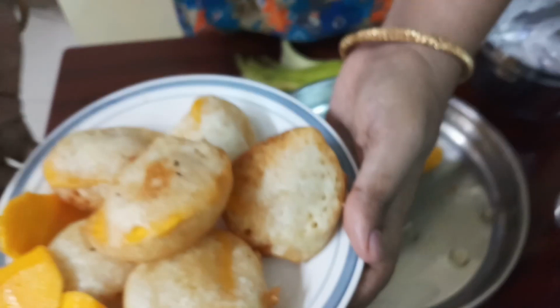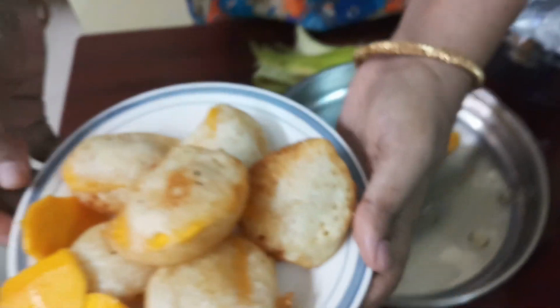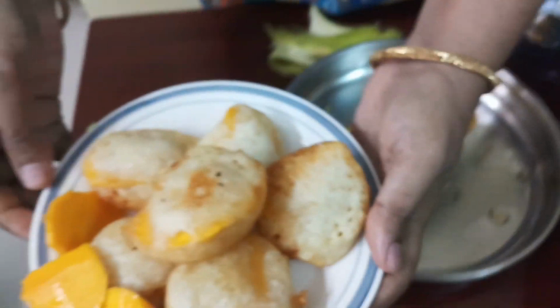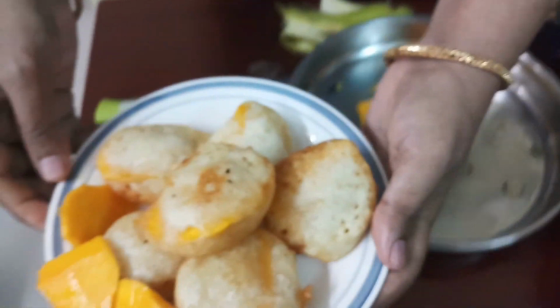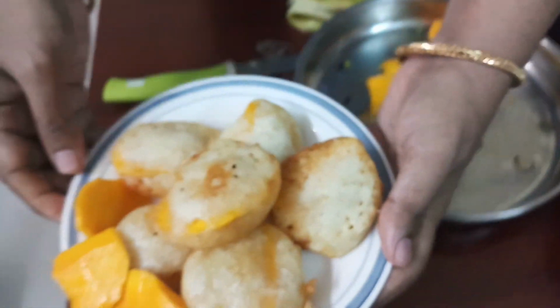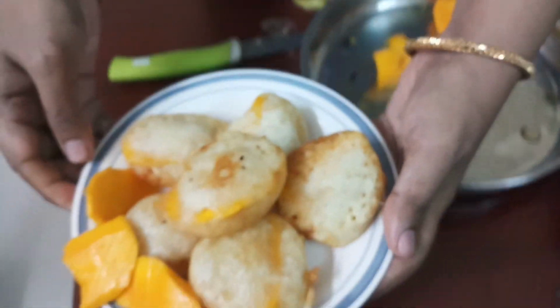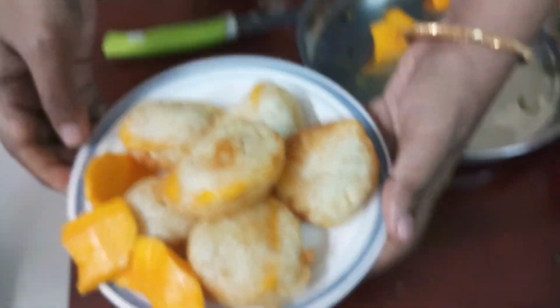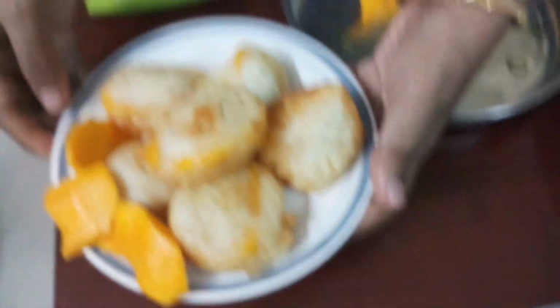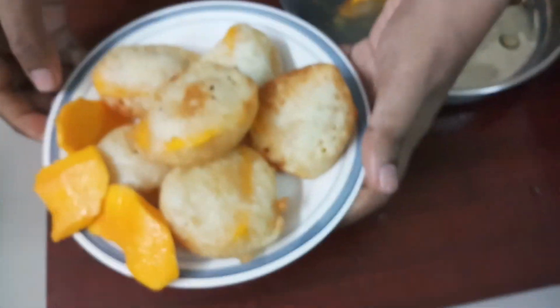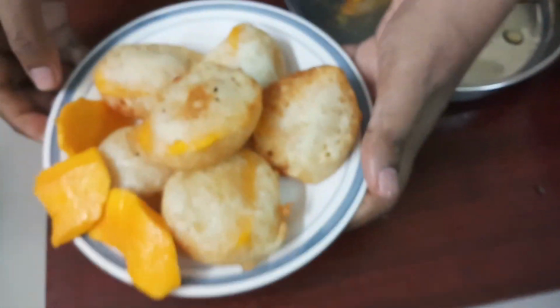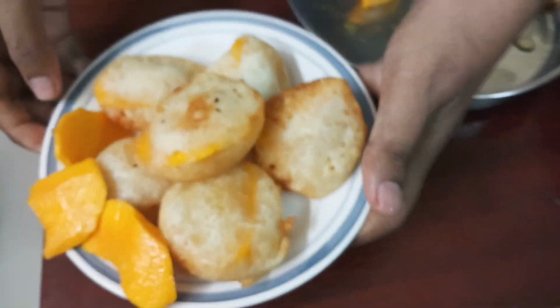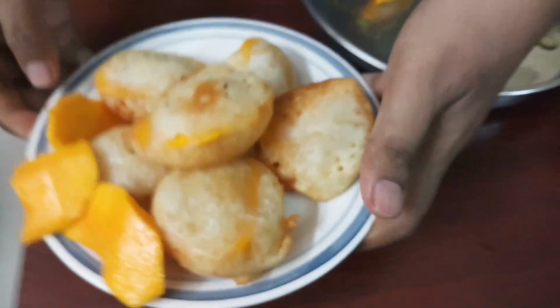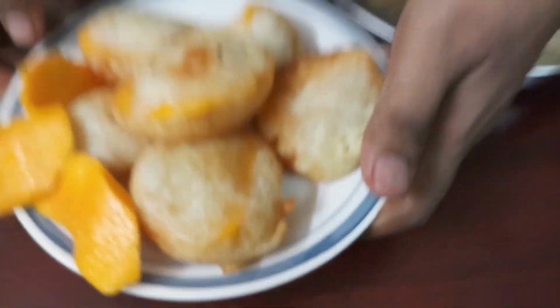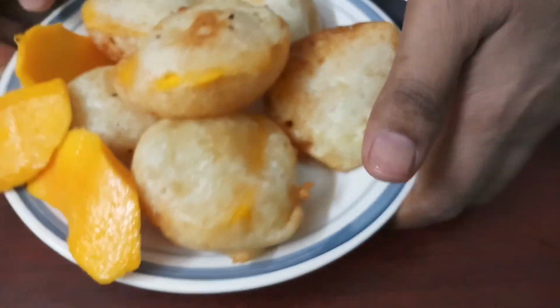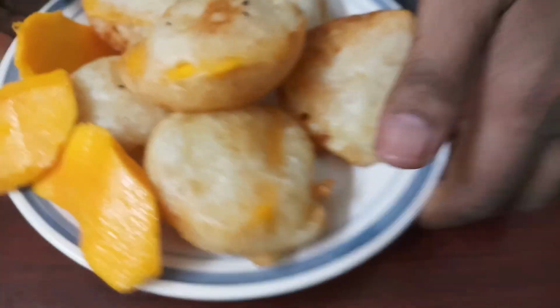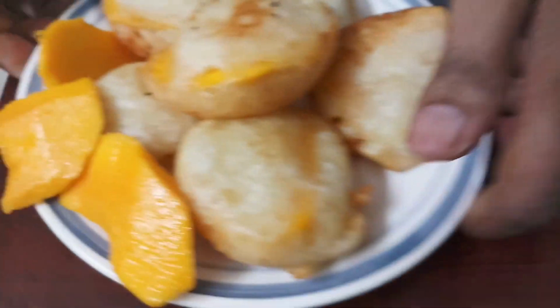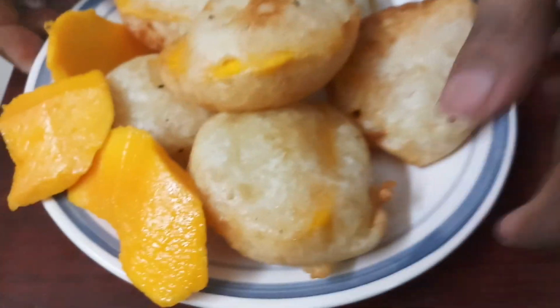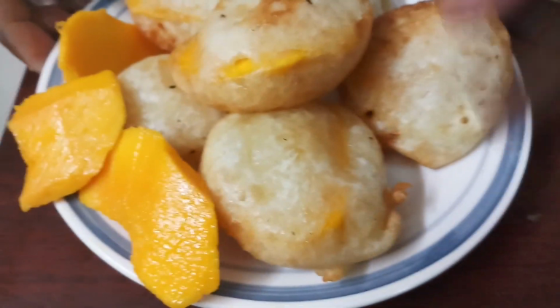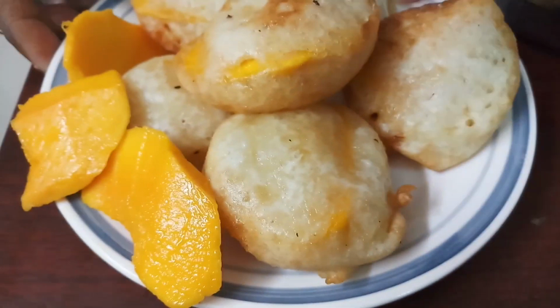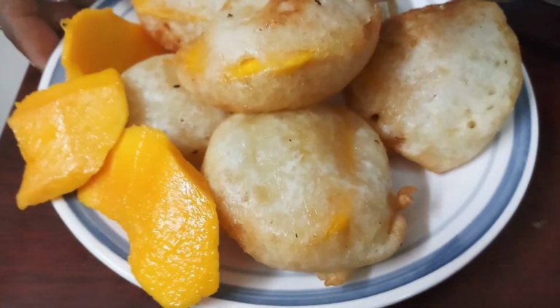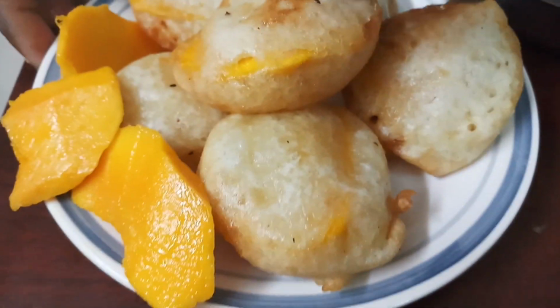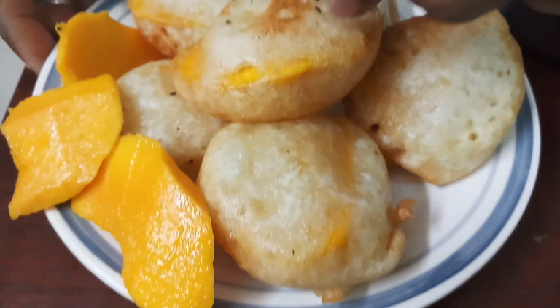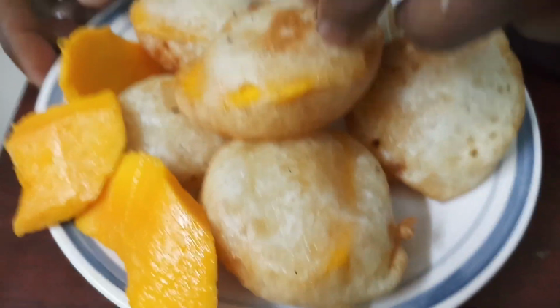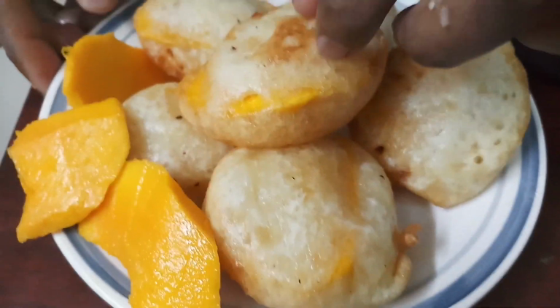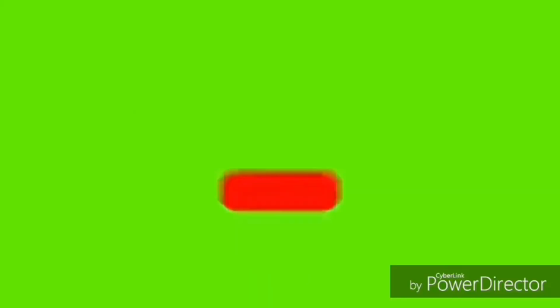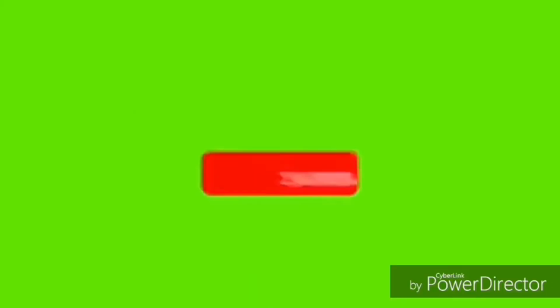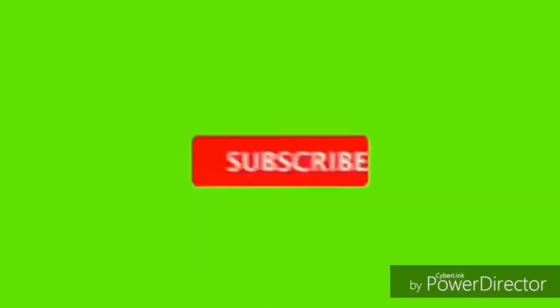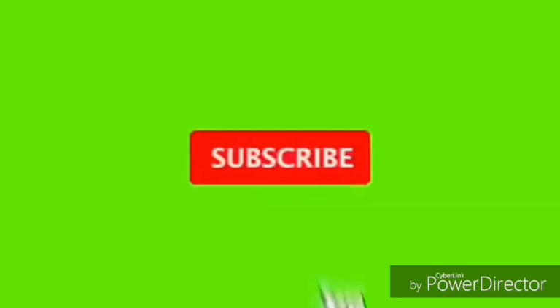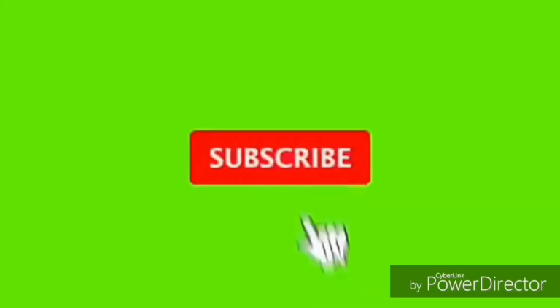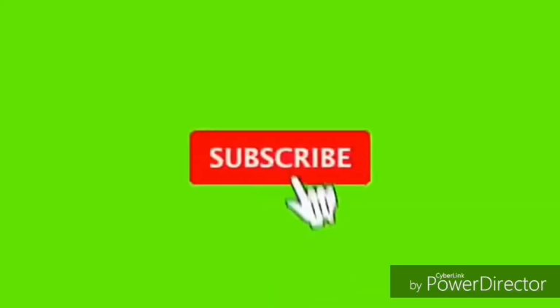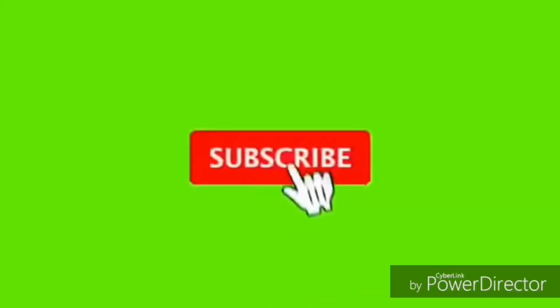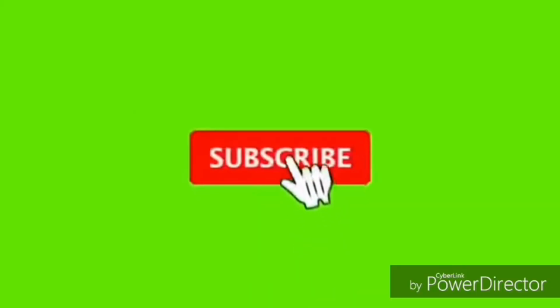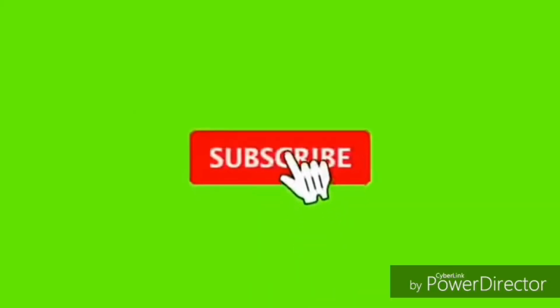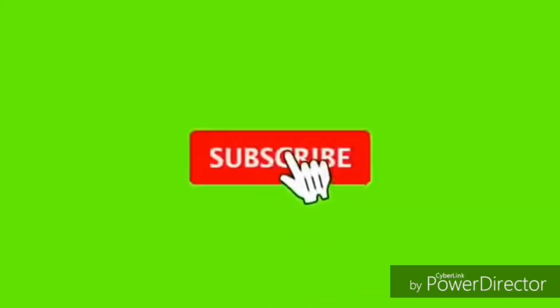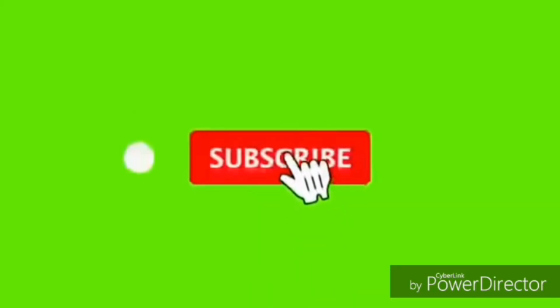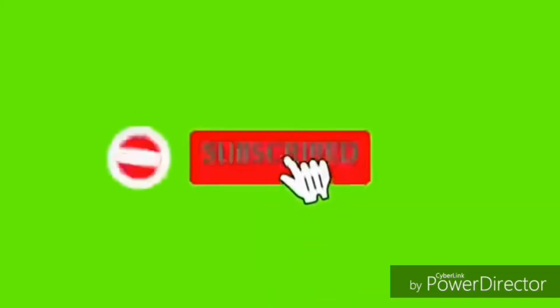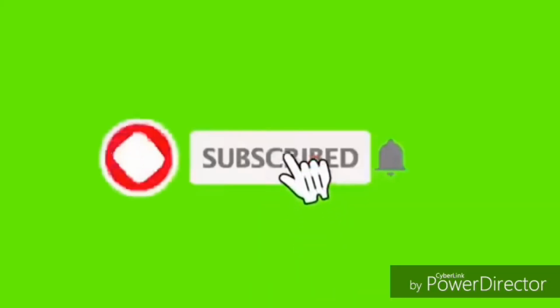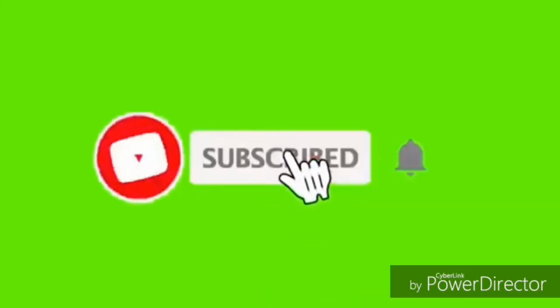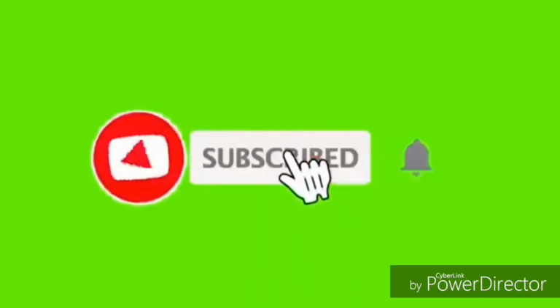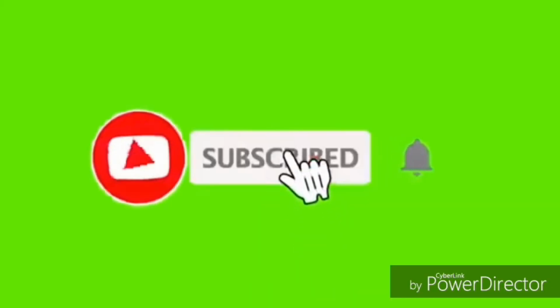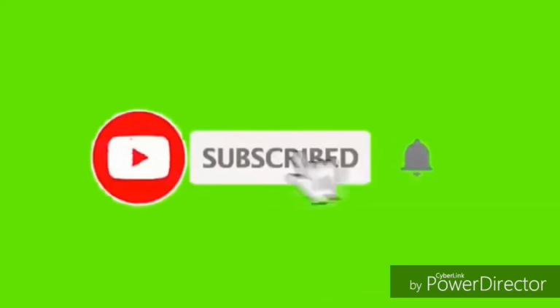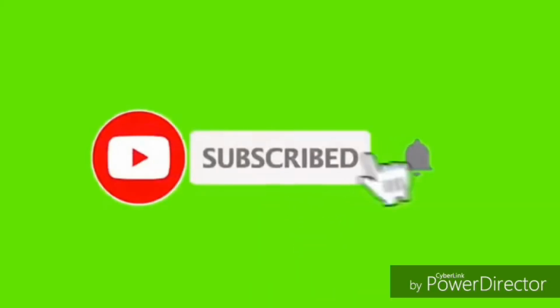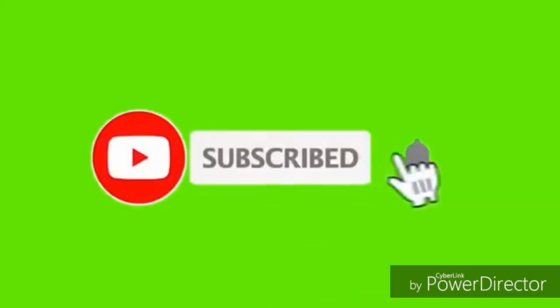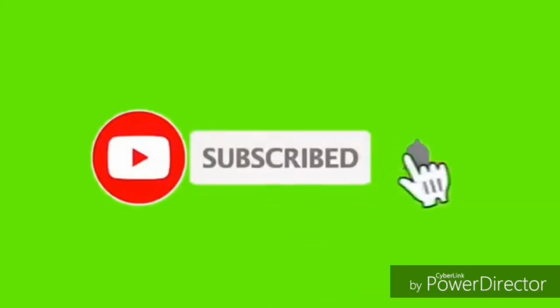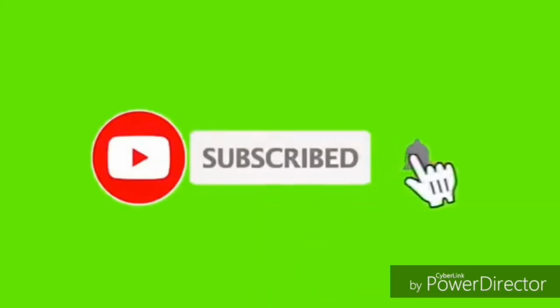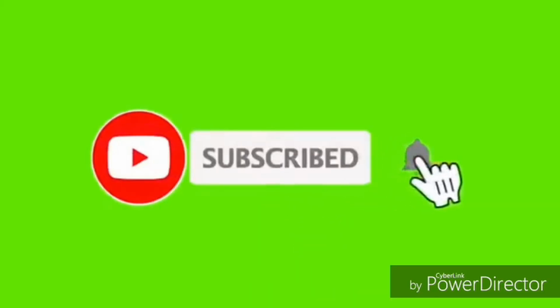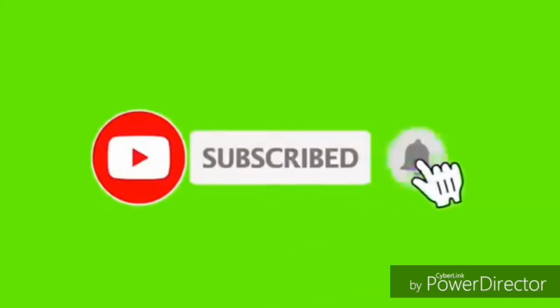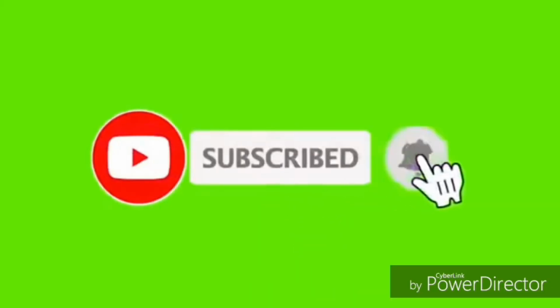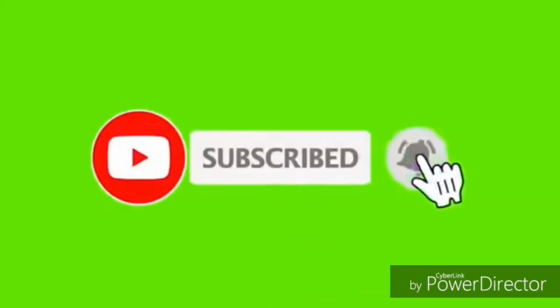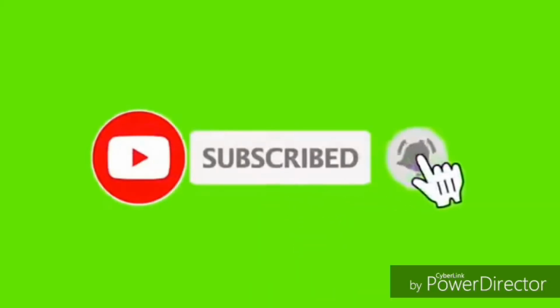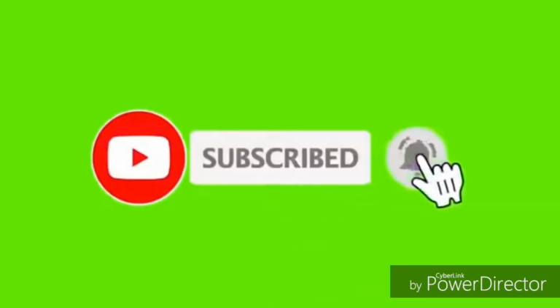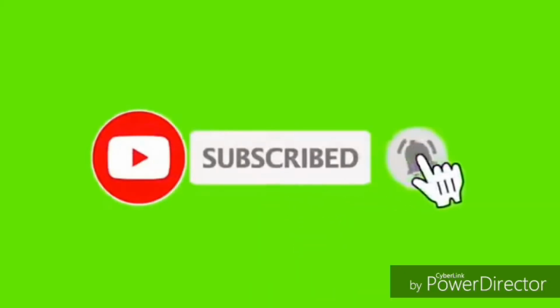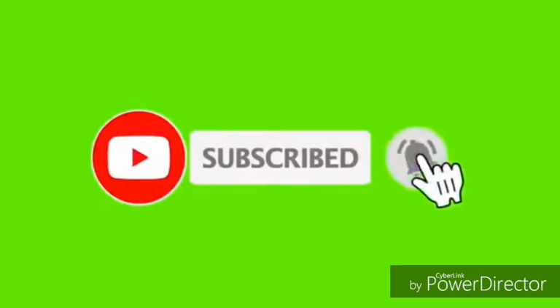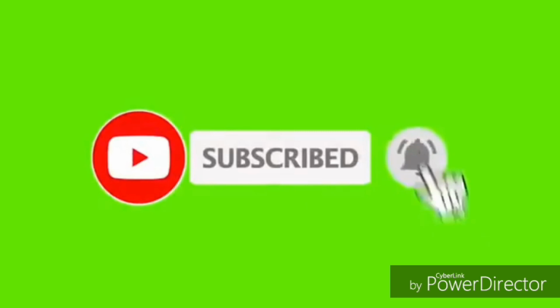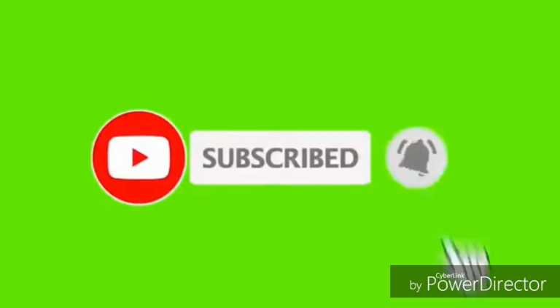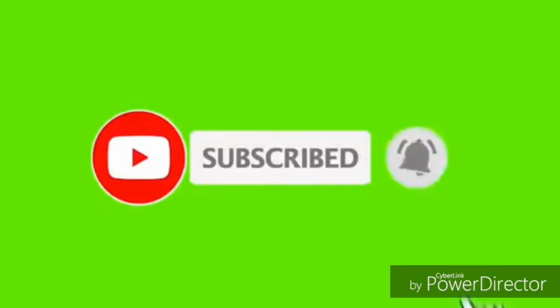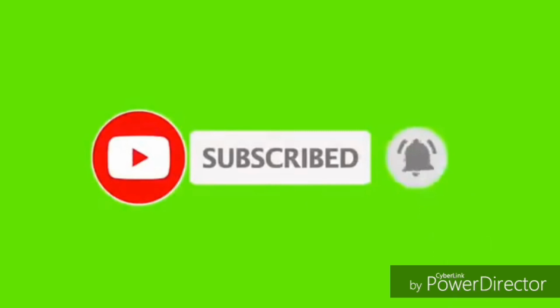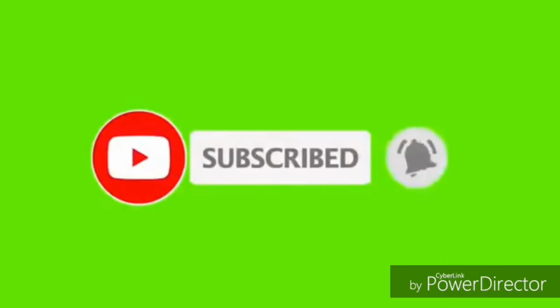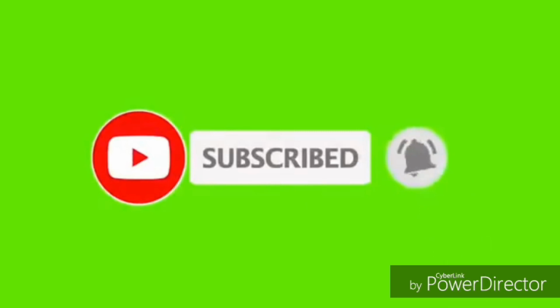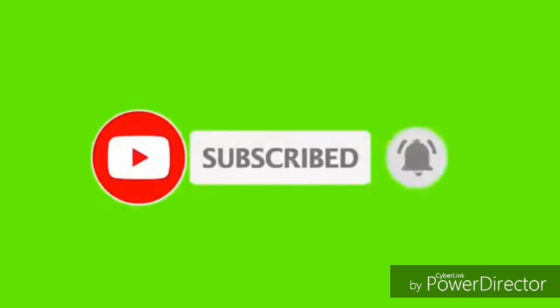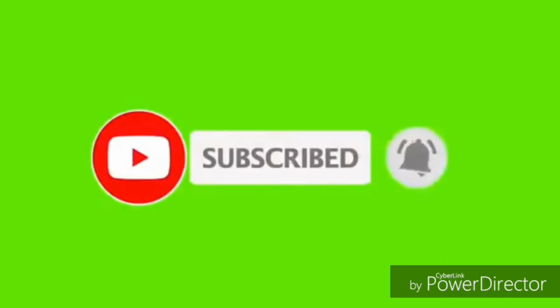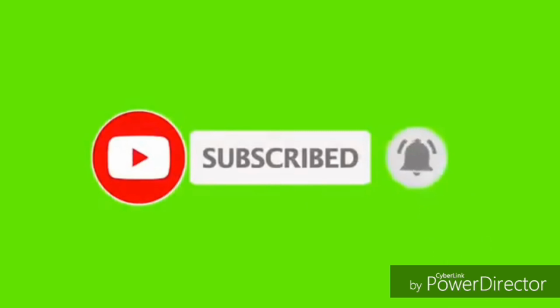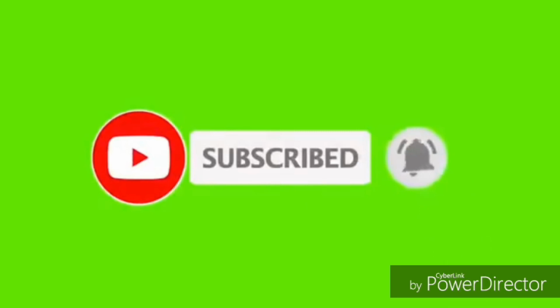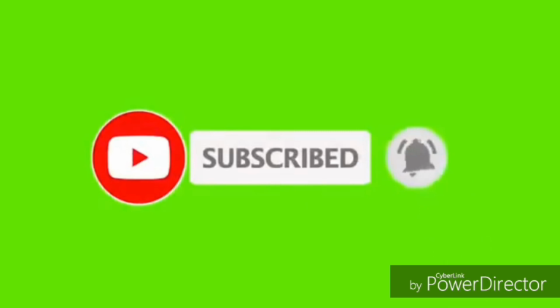Hello, welcome. Please like and share this video. Please like and subscribe.